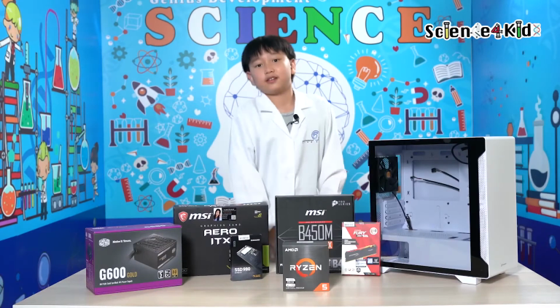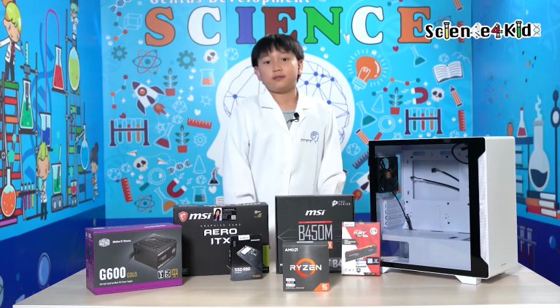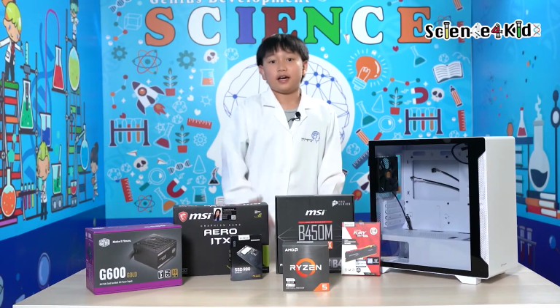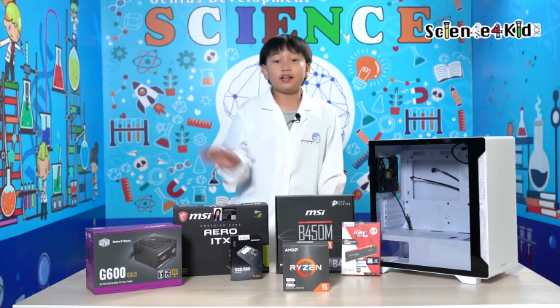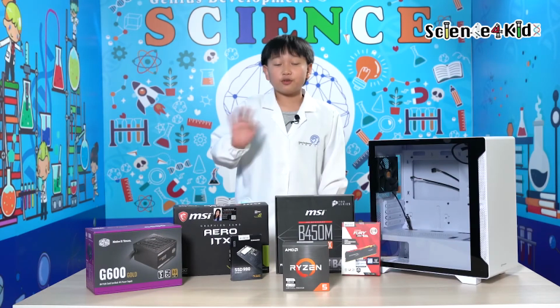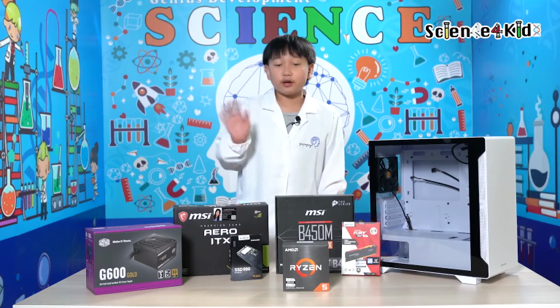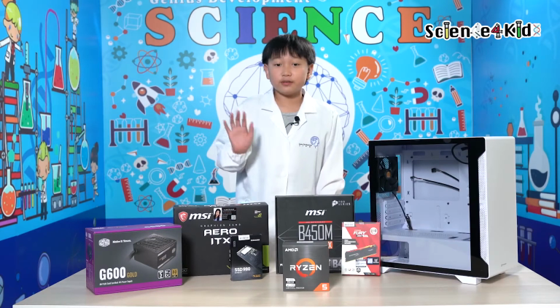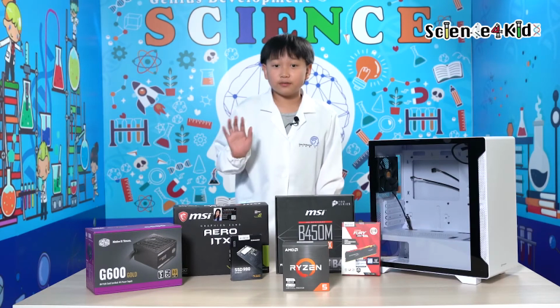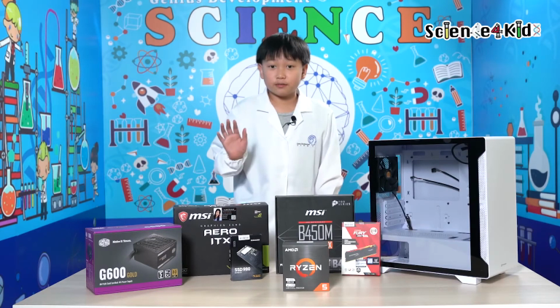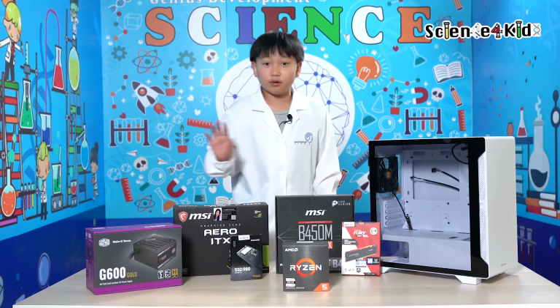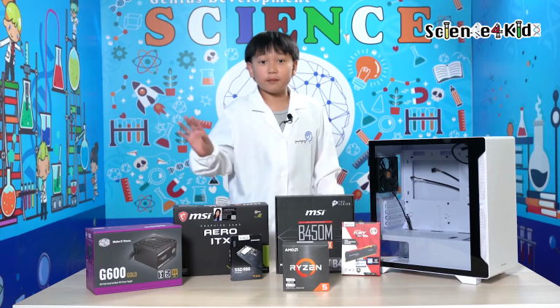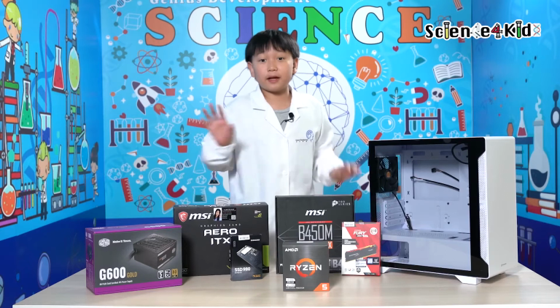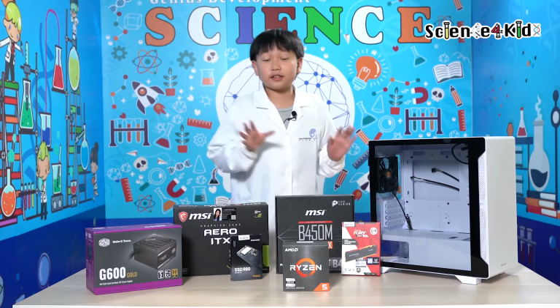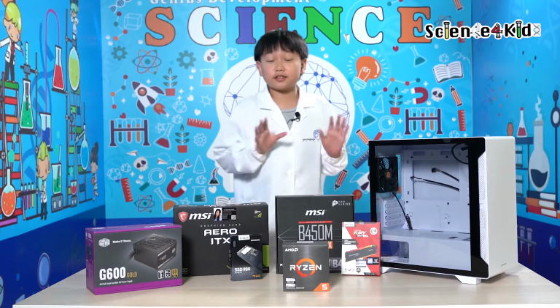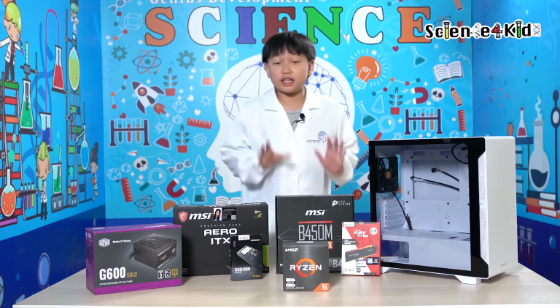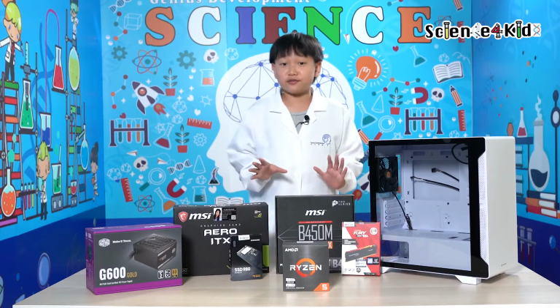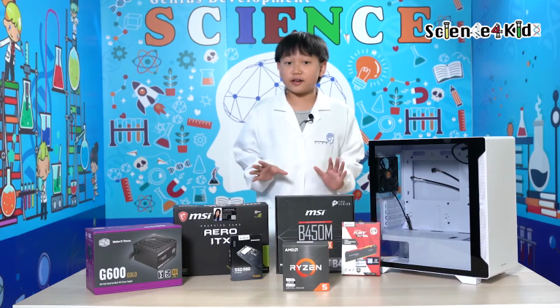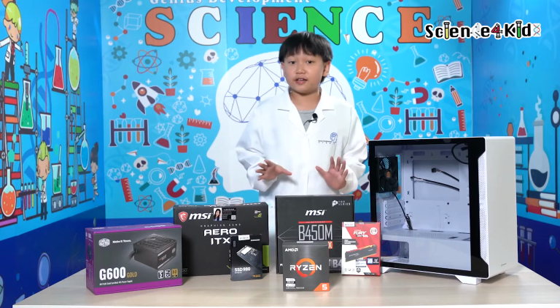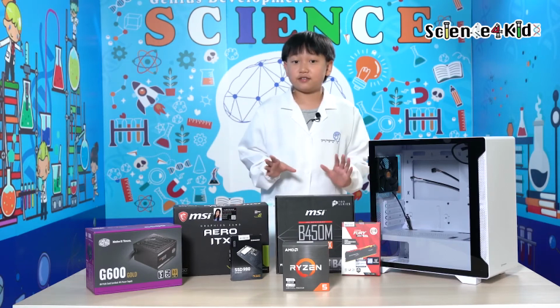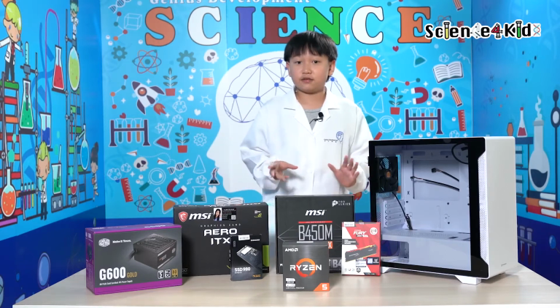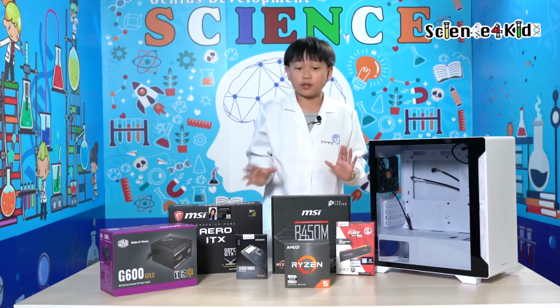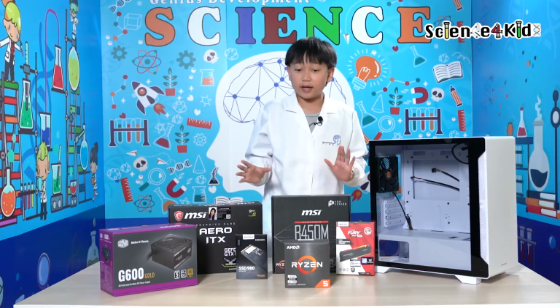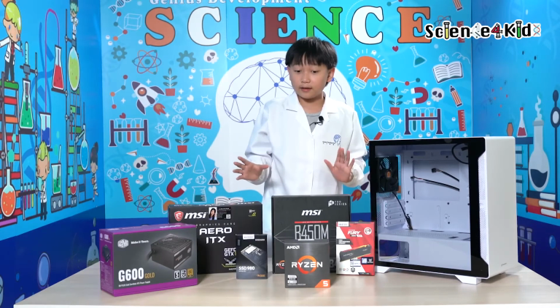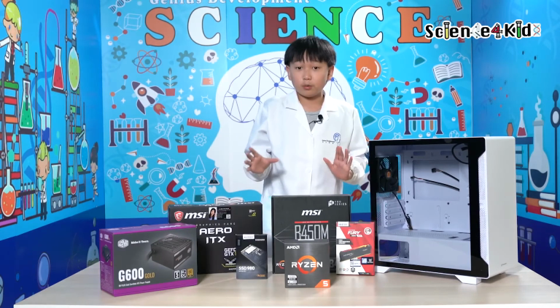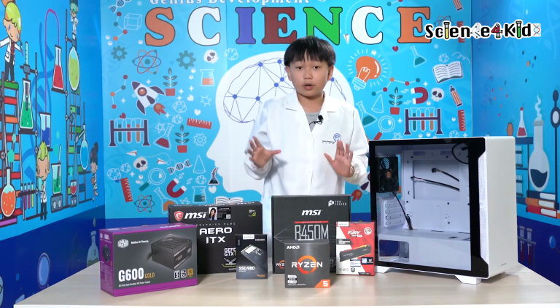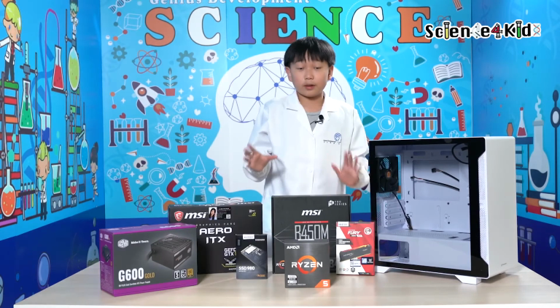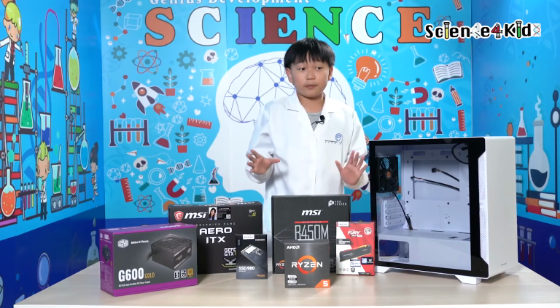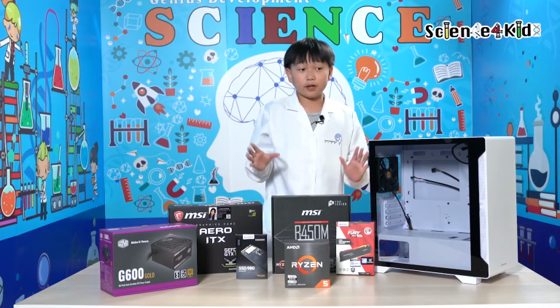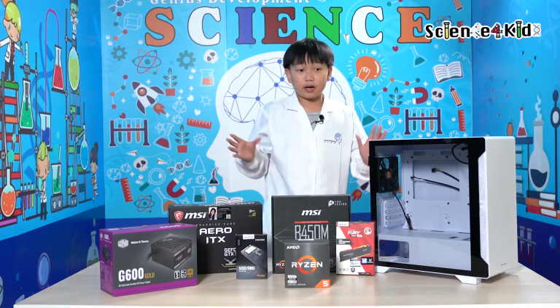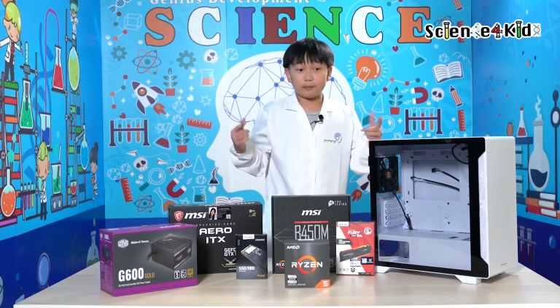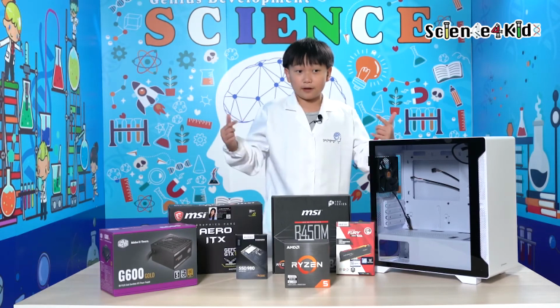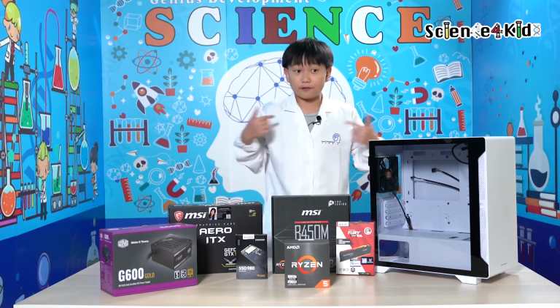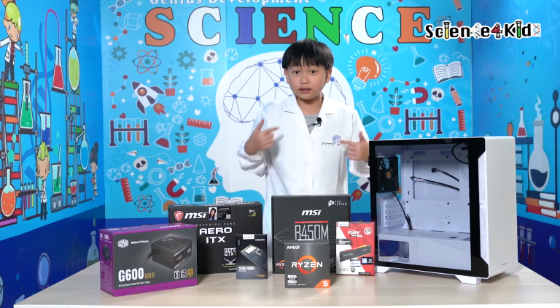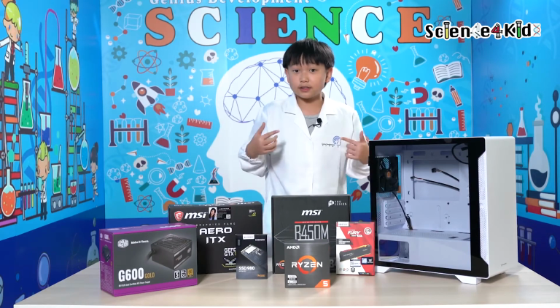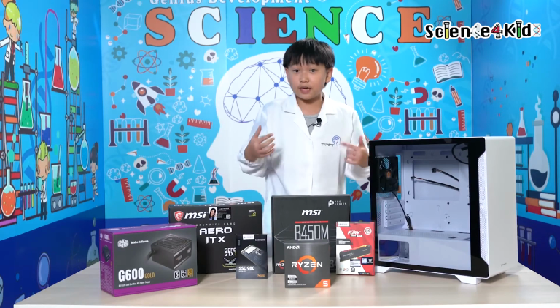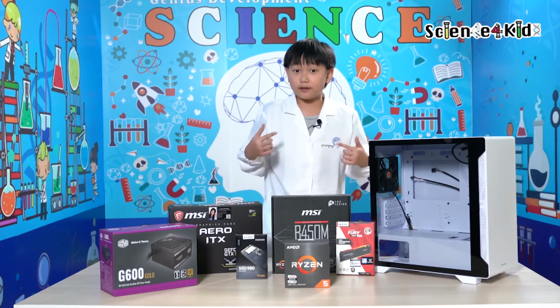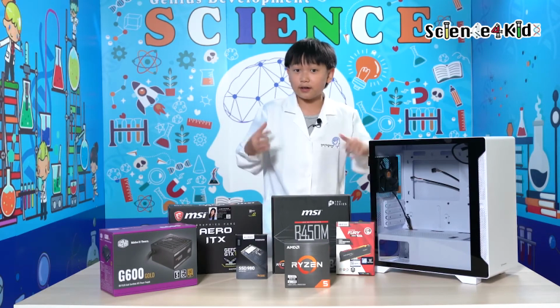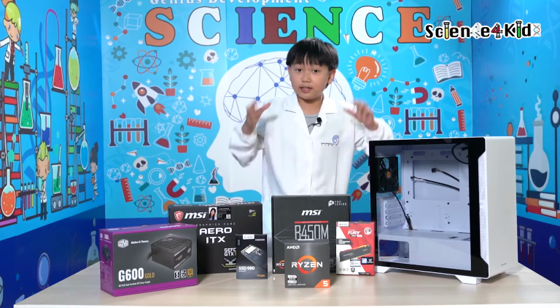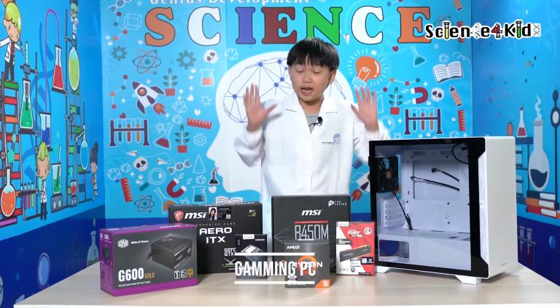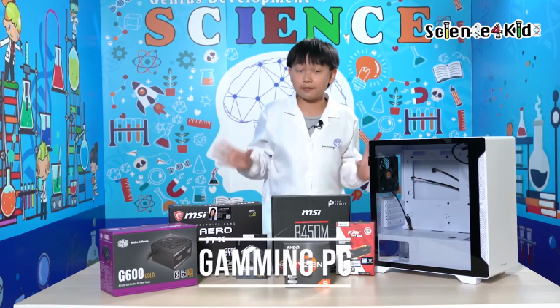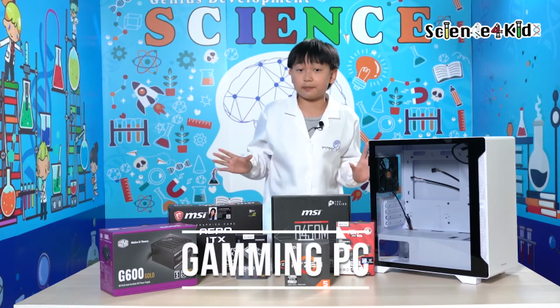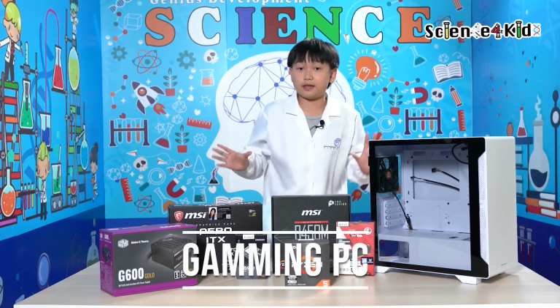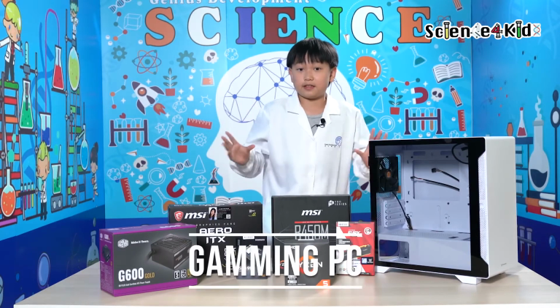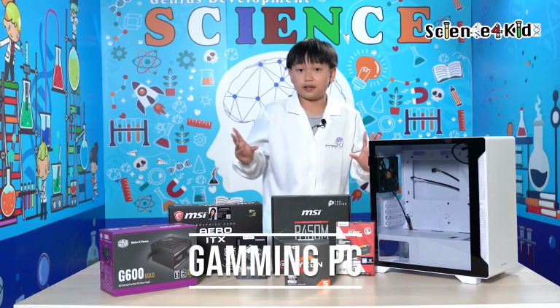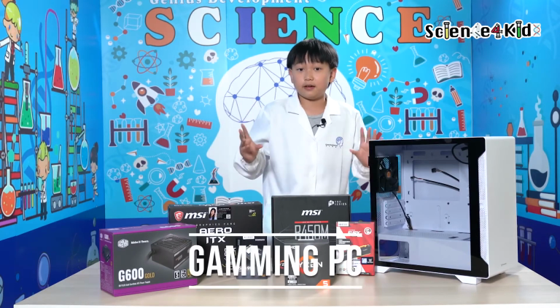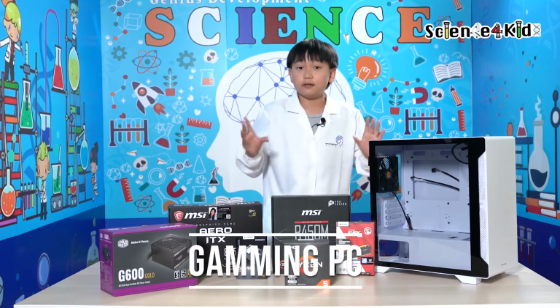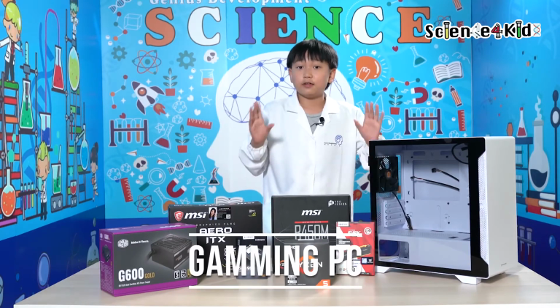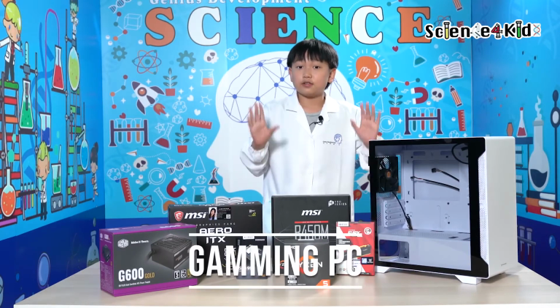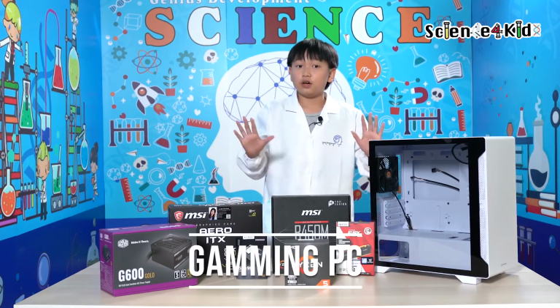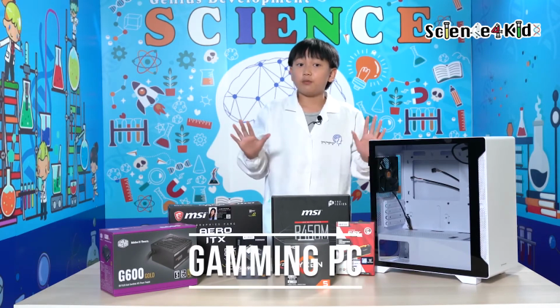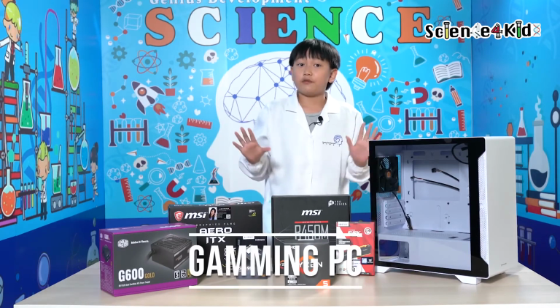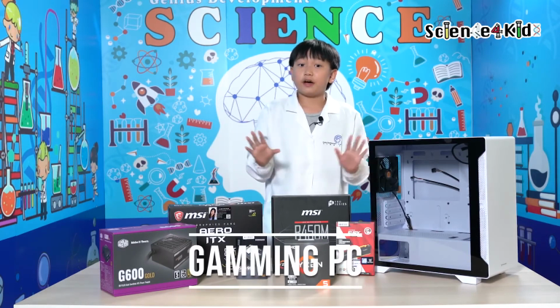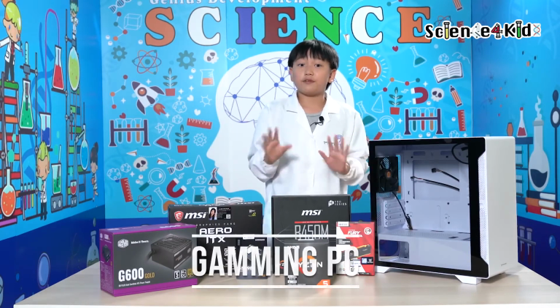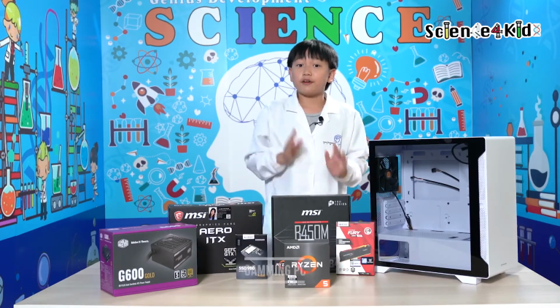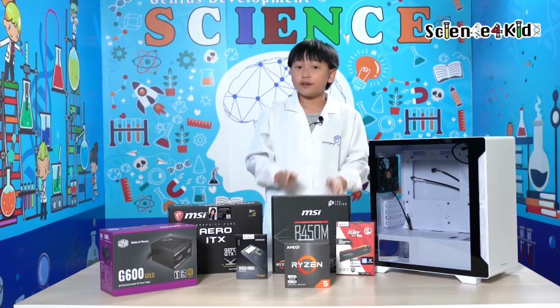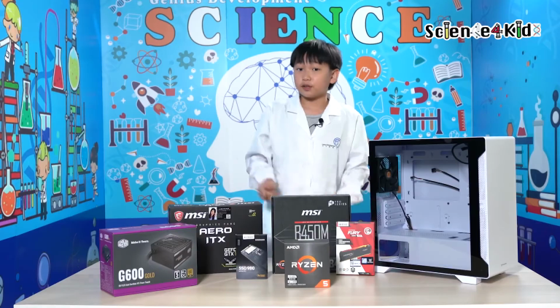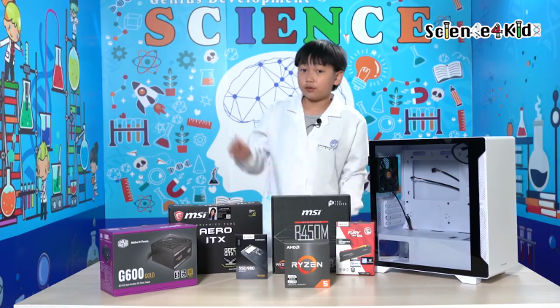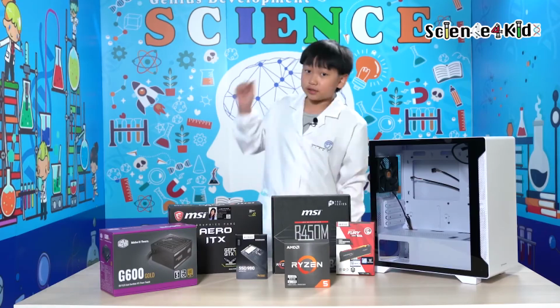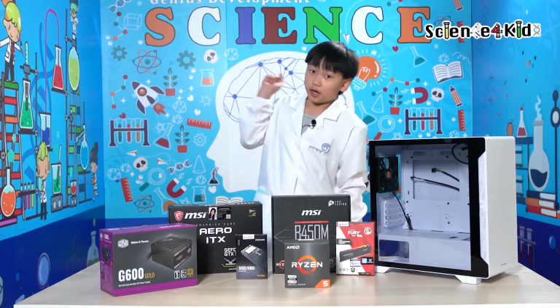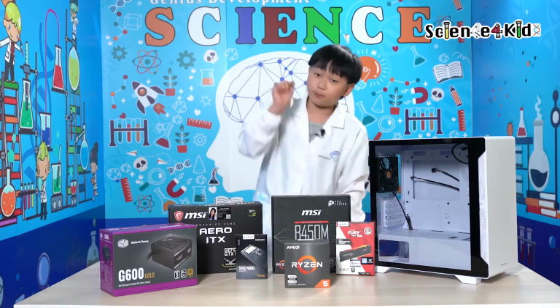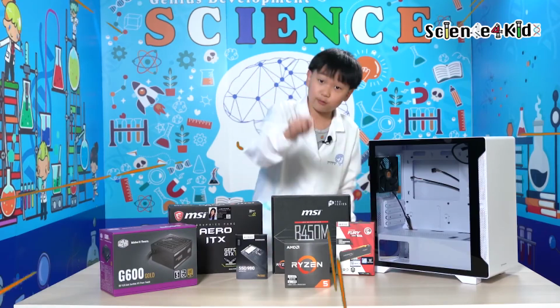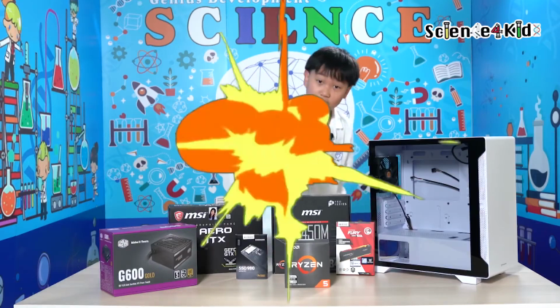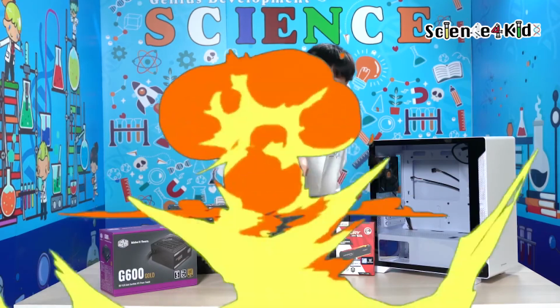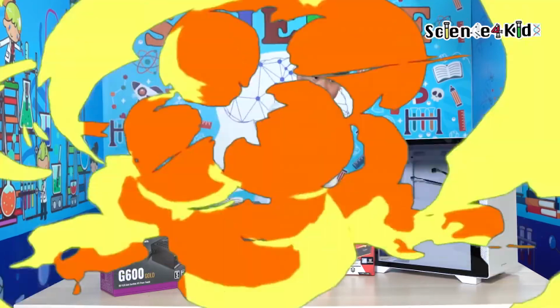Hello everyone, welcome back to Science4Kids. Today I'm going to build my first ever gaming PC. So without any further ado, let's hop right in.